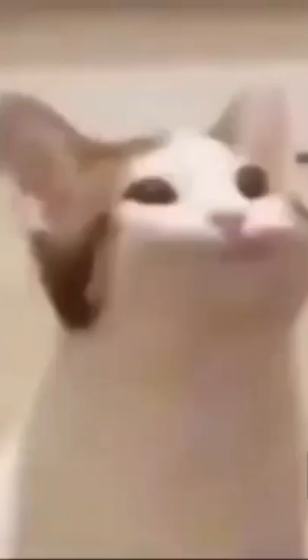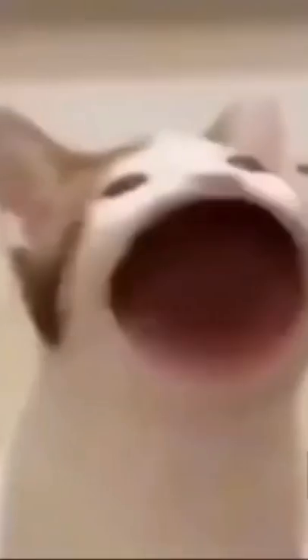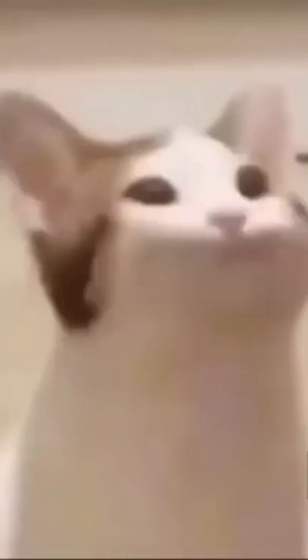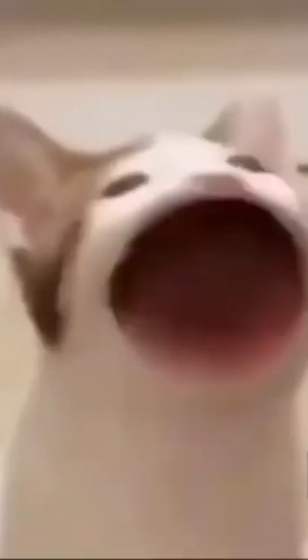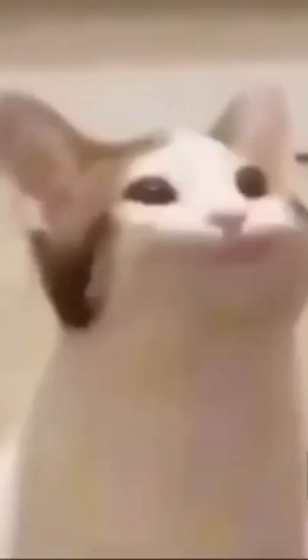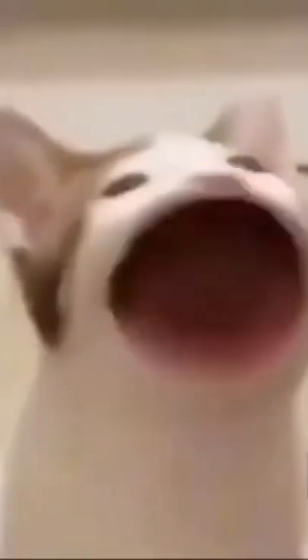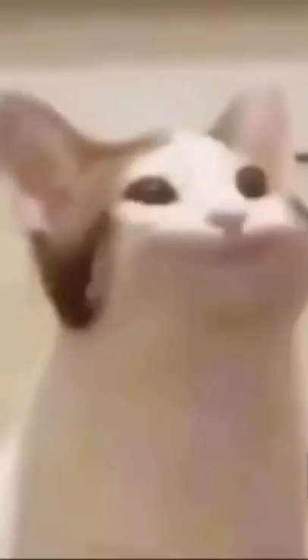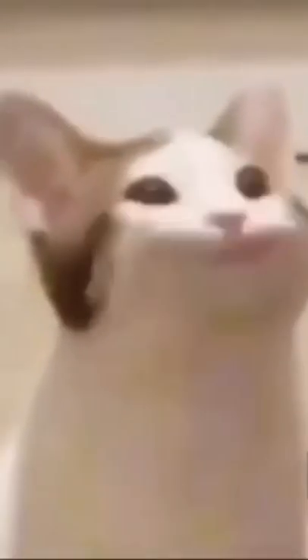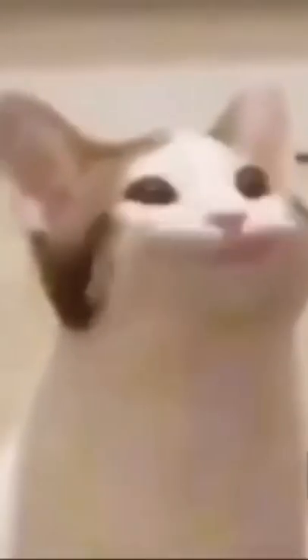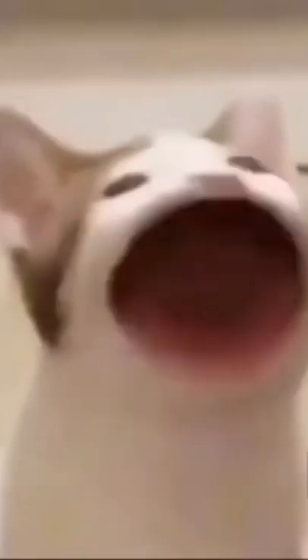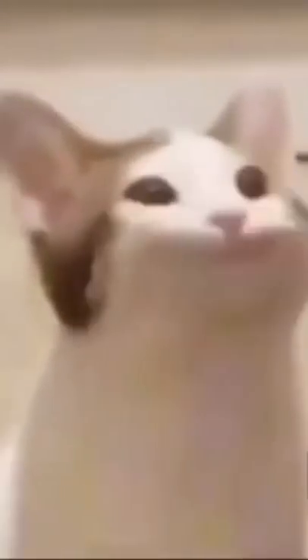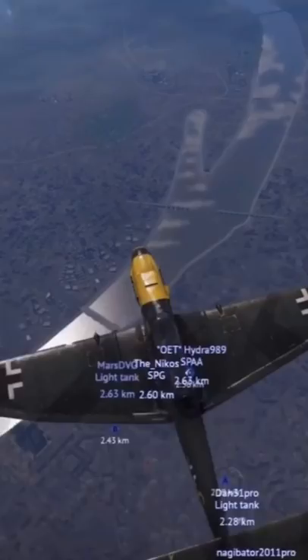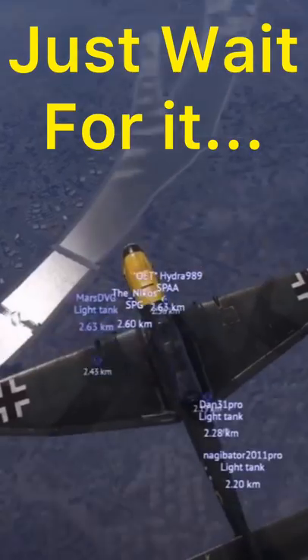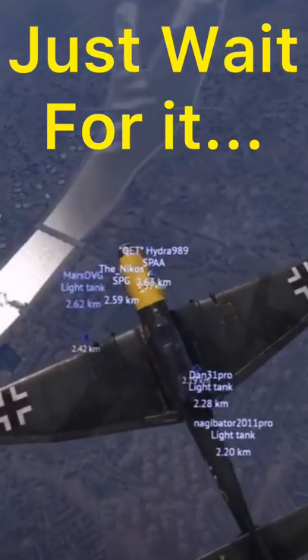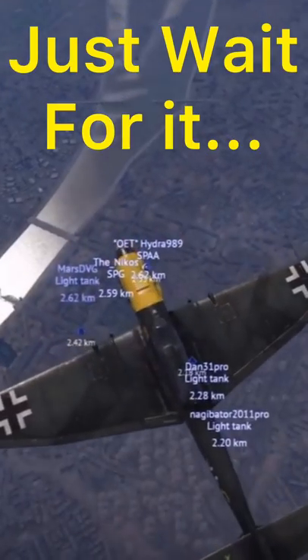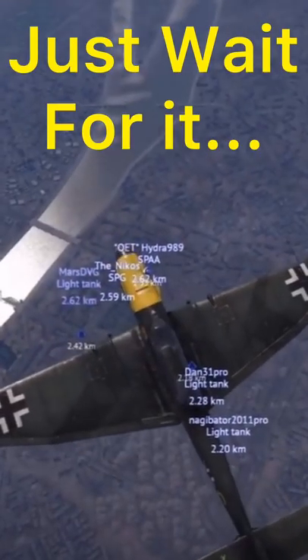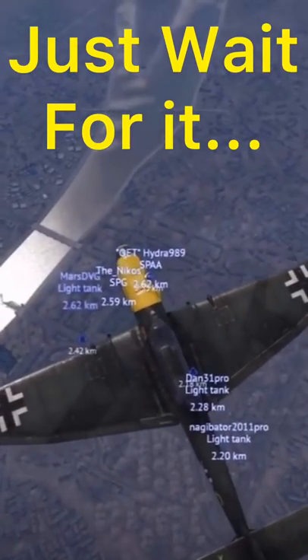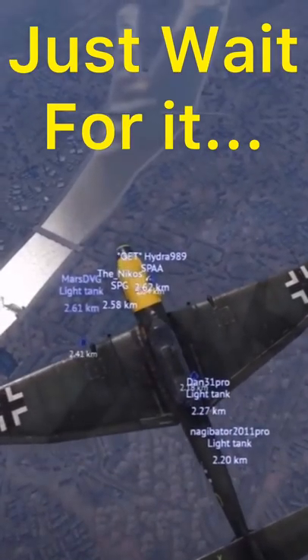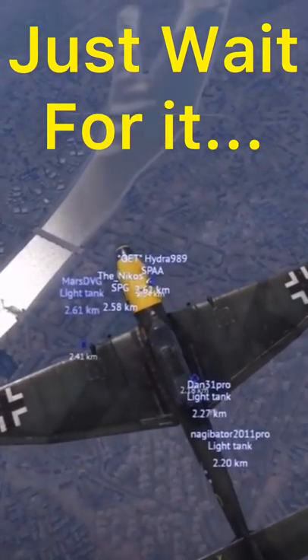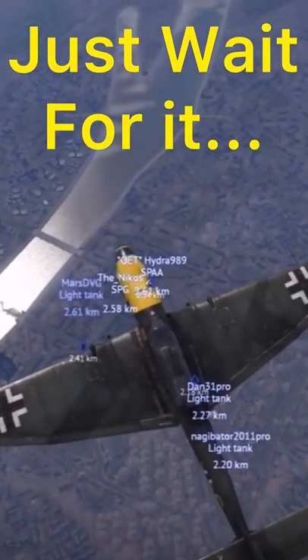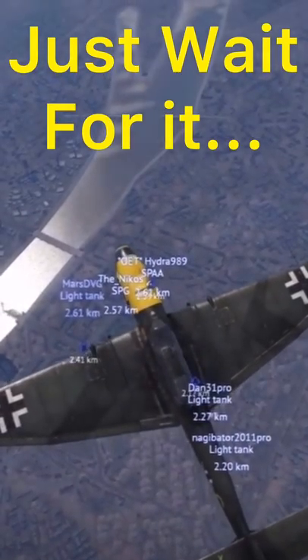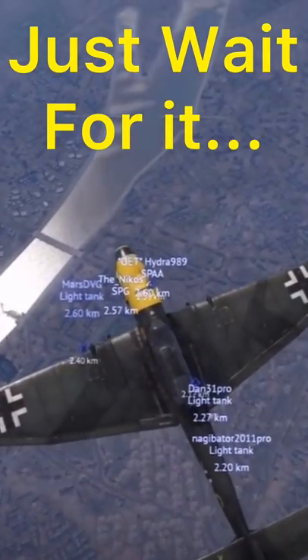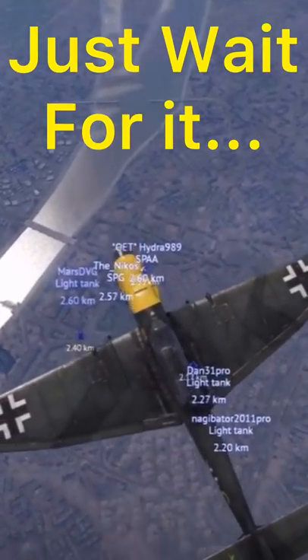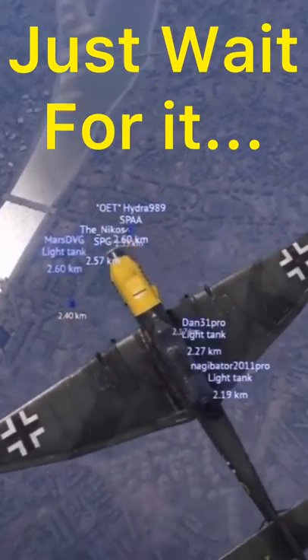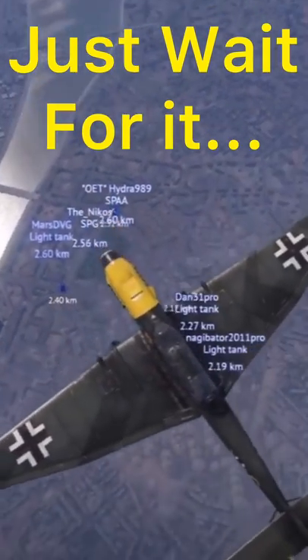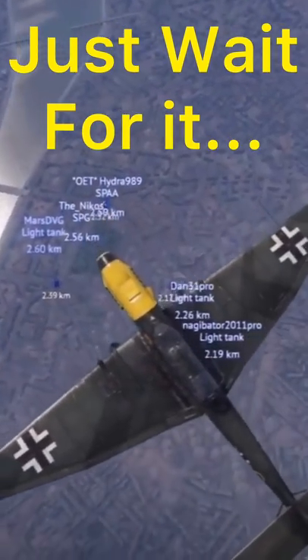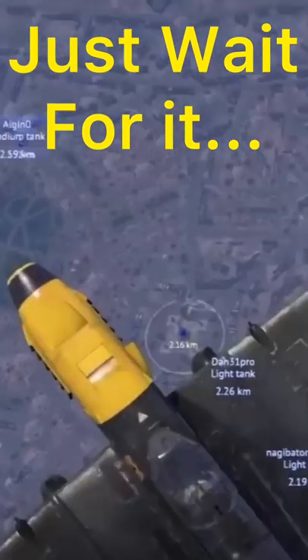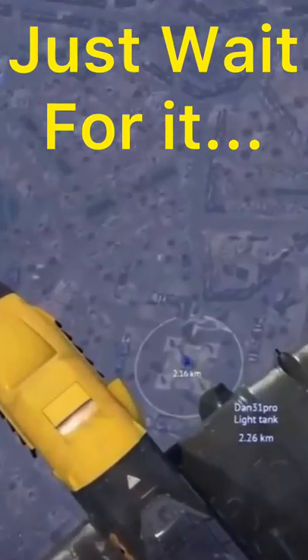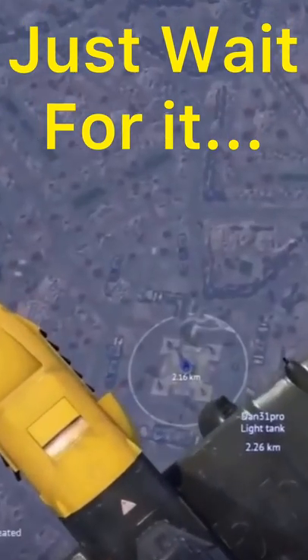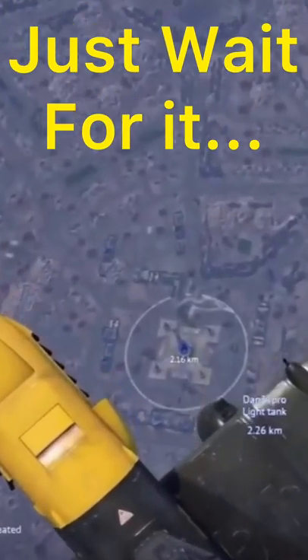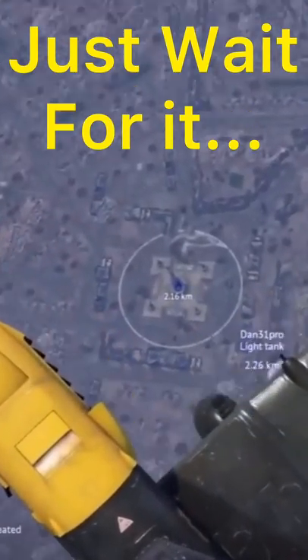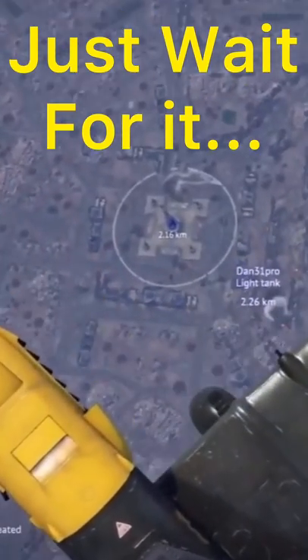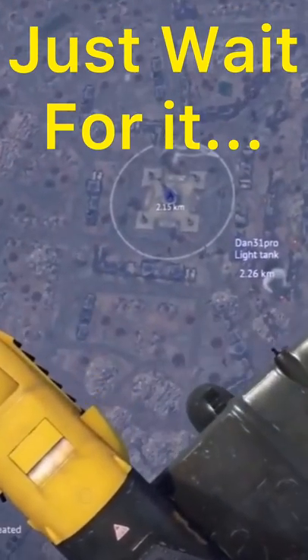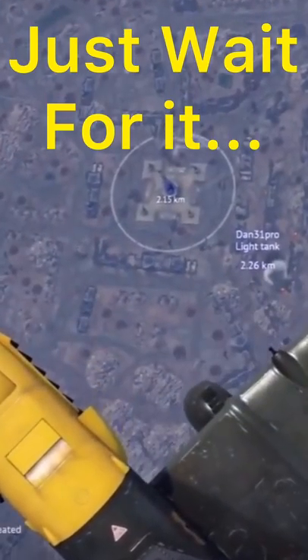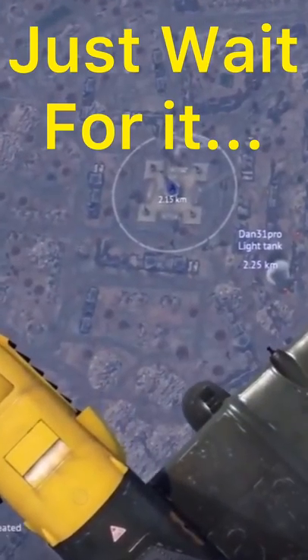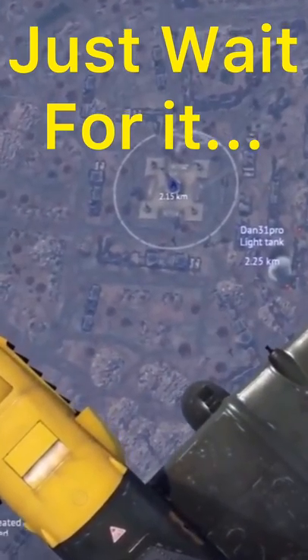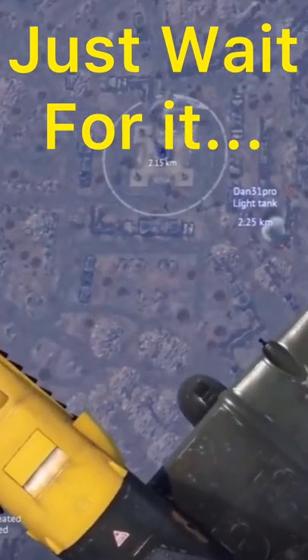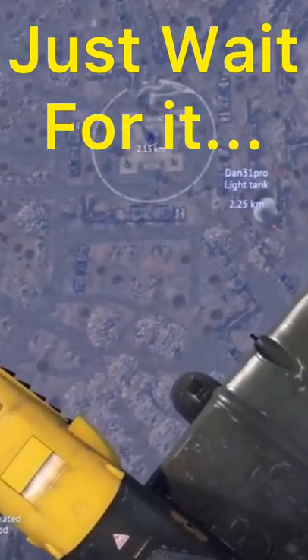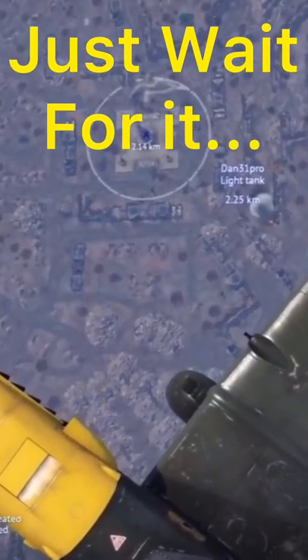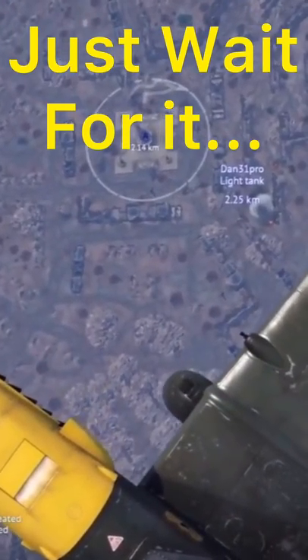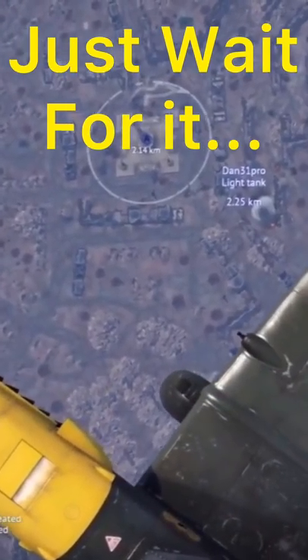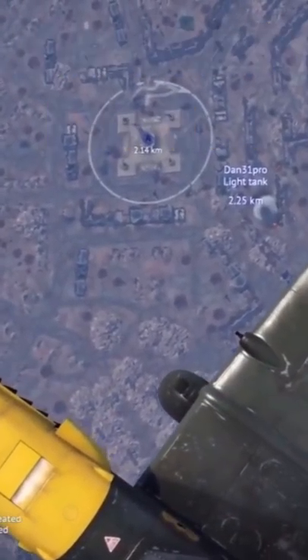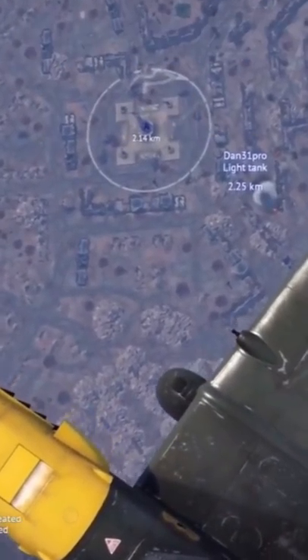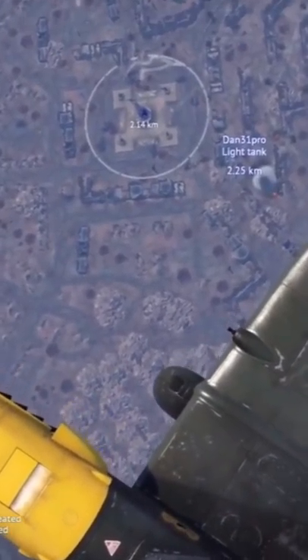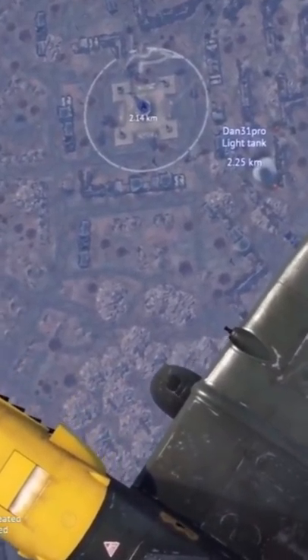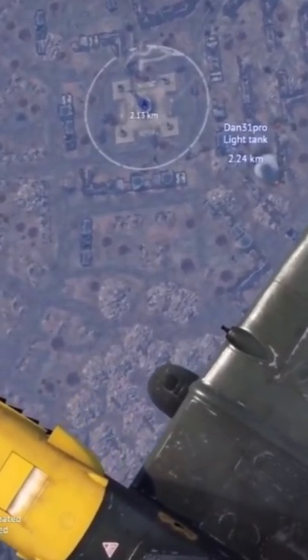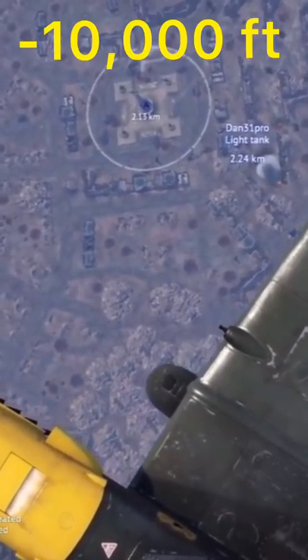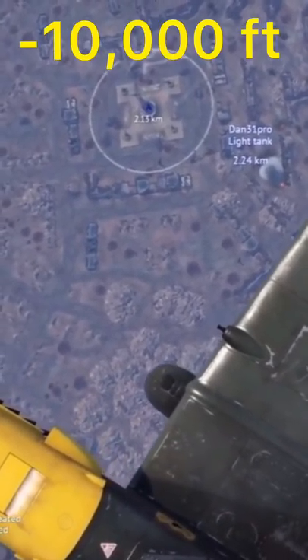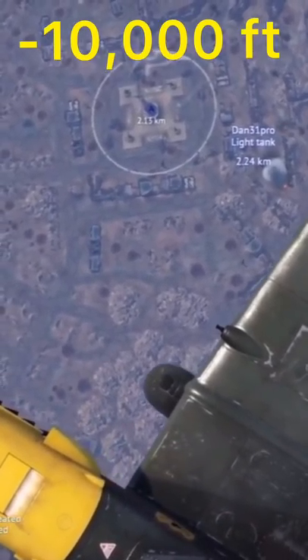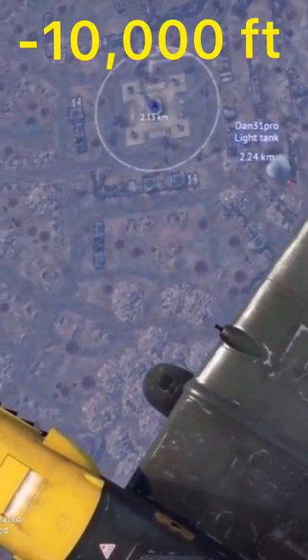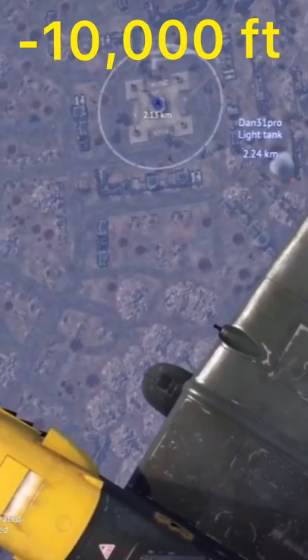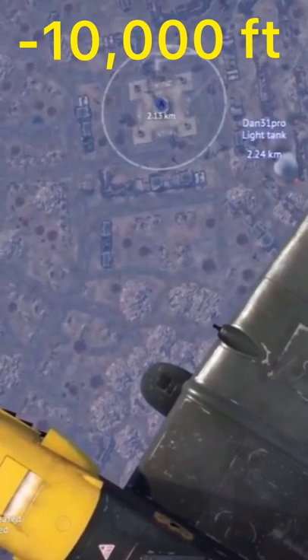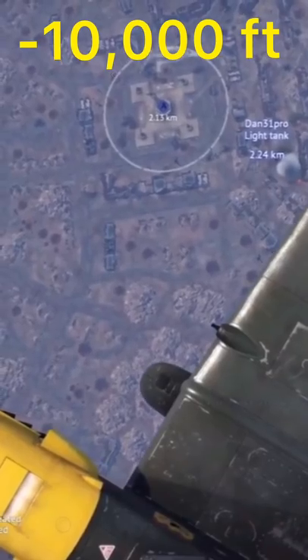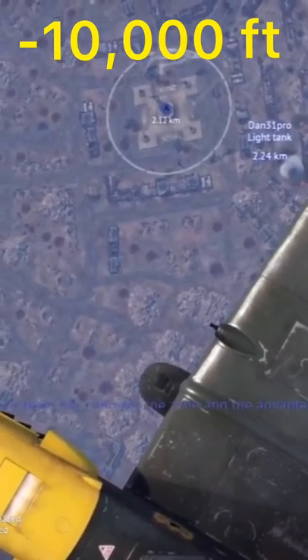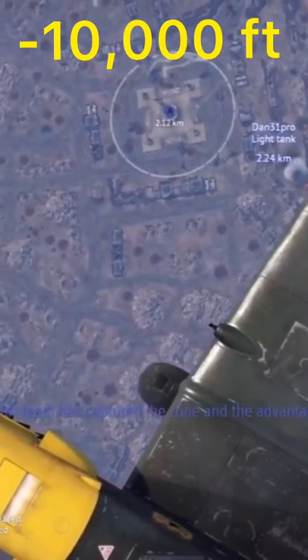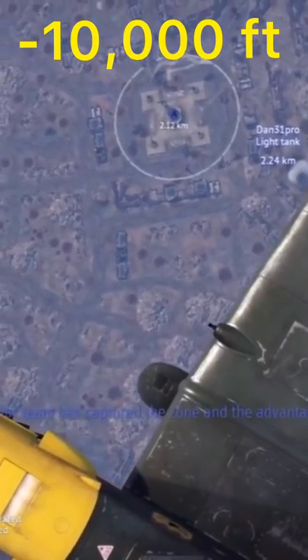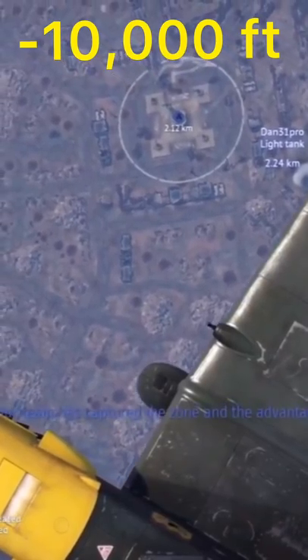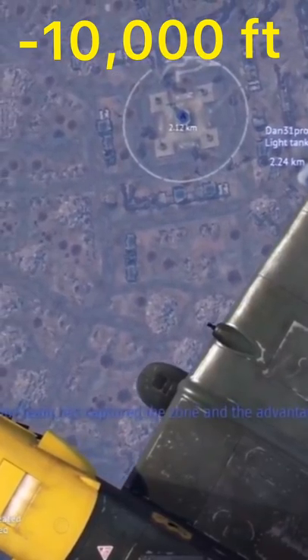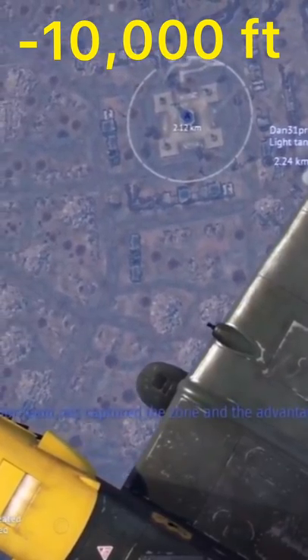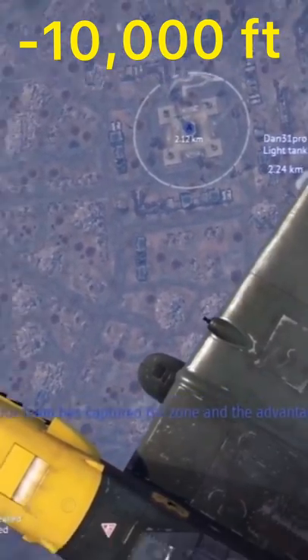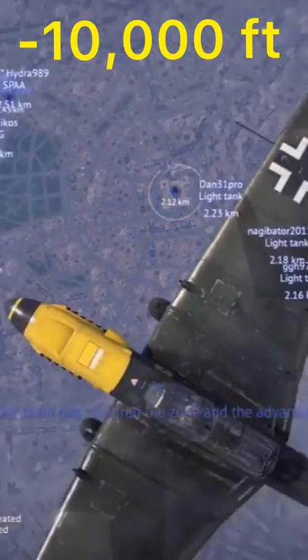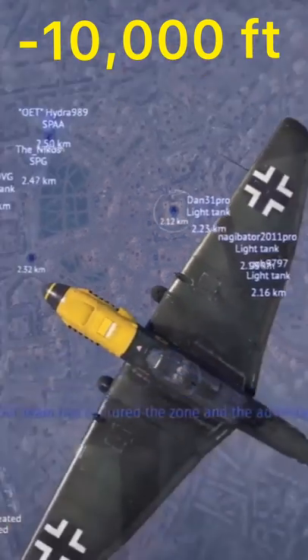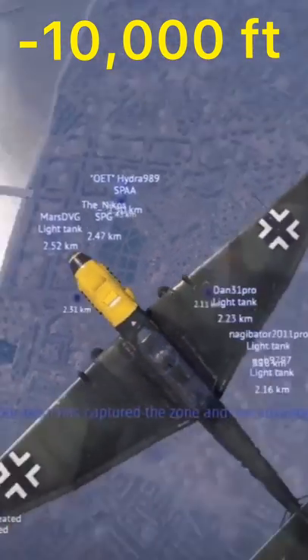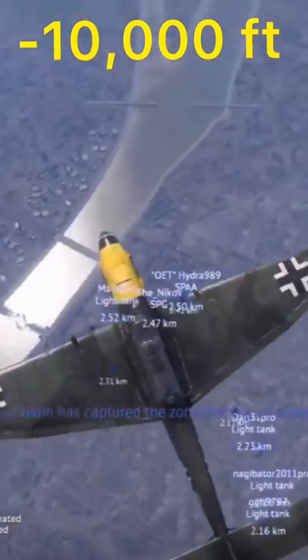How to Stuka. In order to achieve the perfect Stuka dive, one must obtain the altitude of 10,000 feet, or around 4,000 meters.